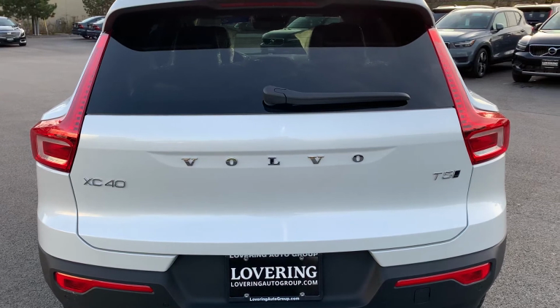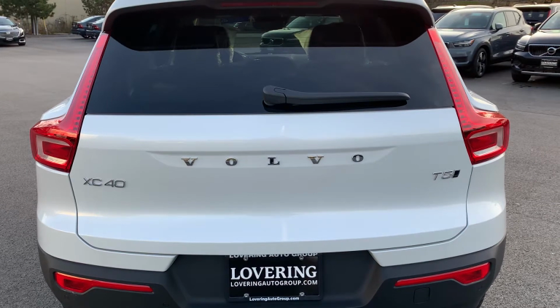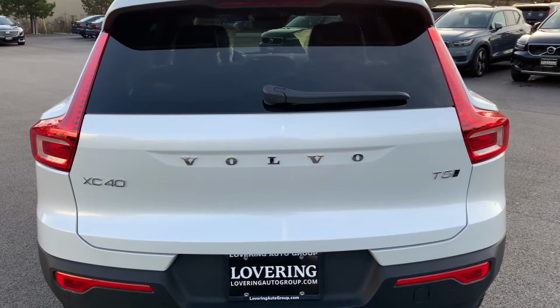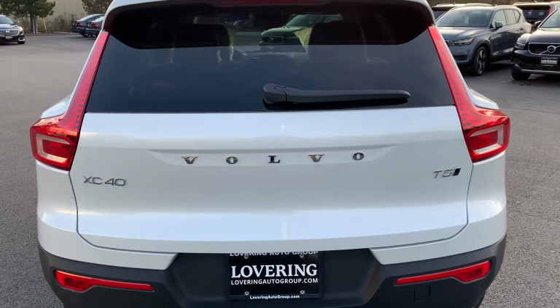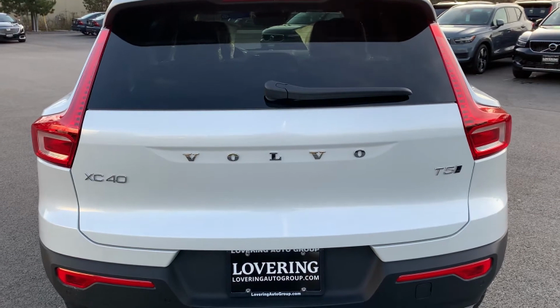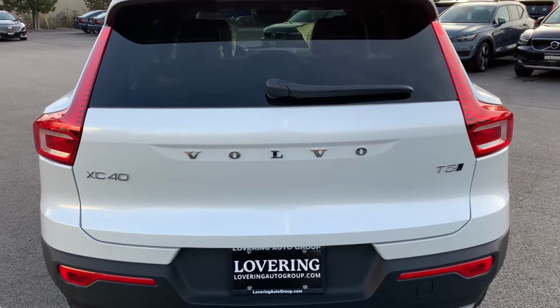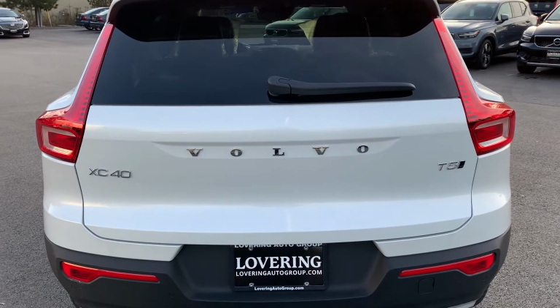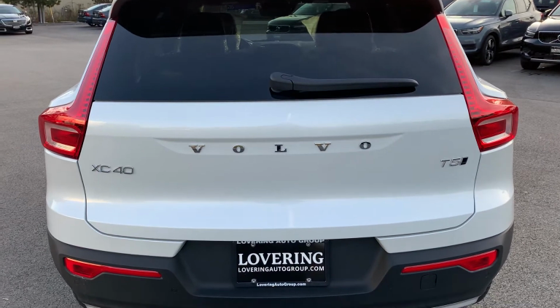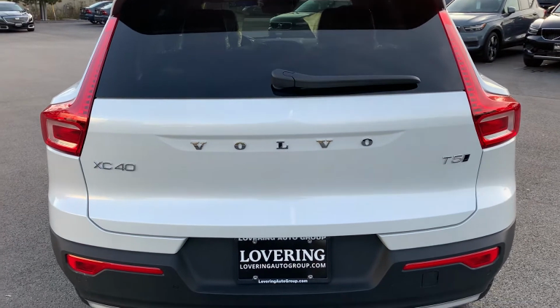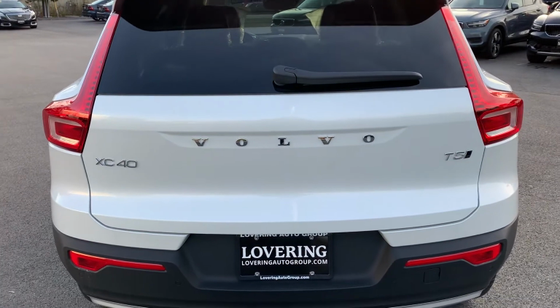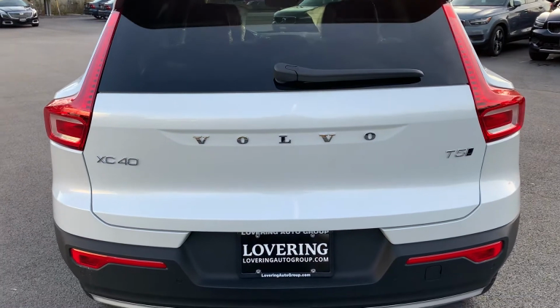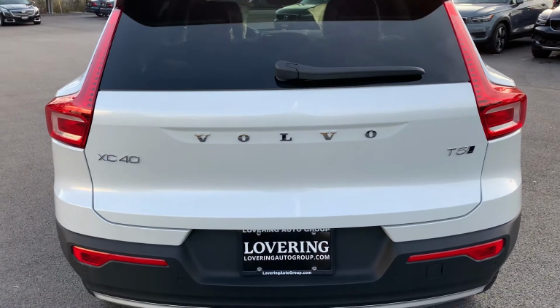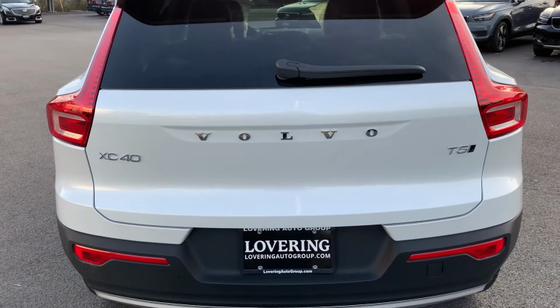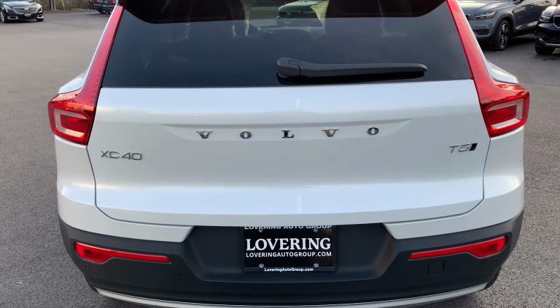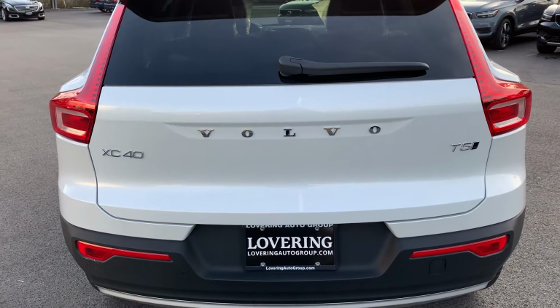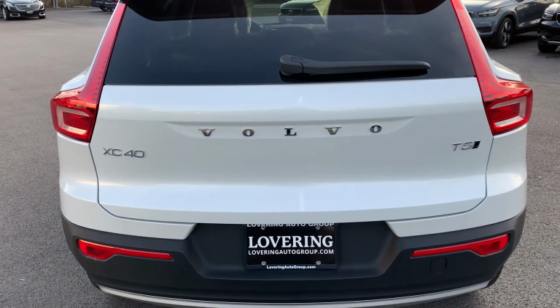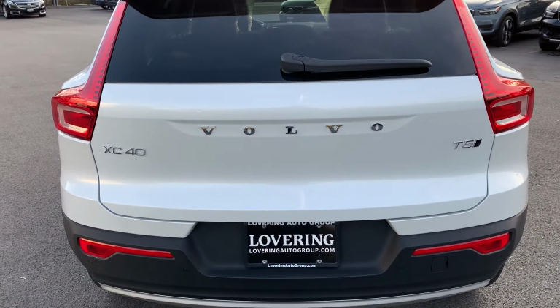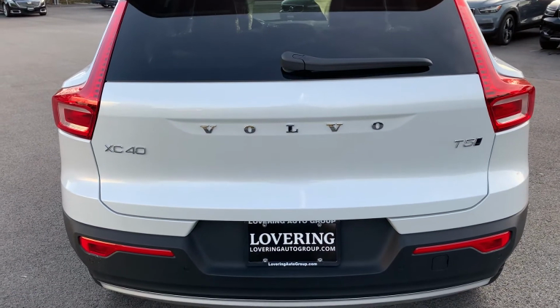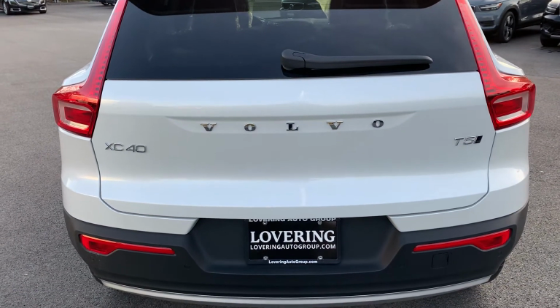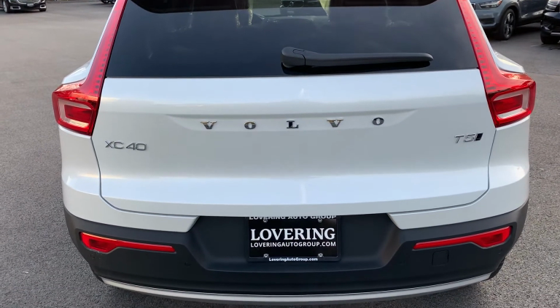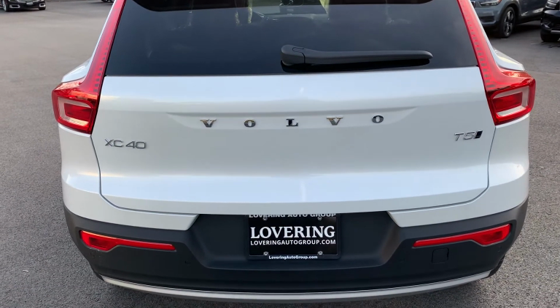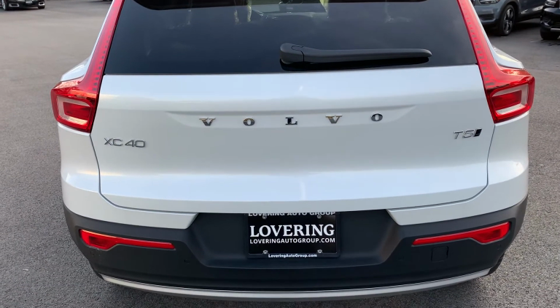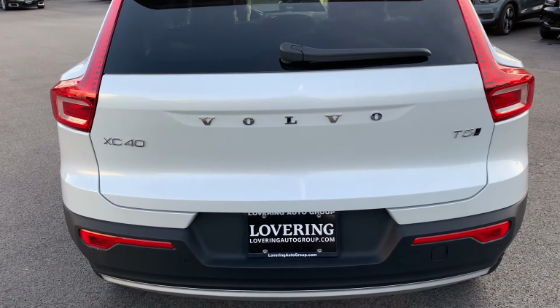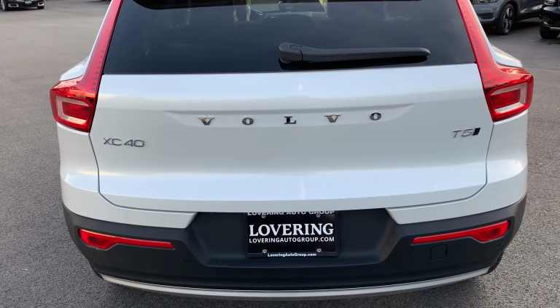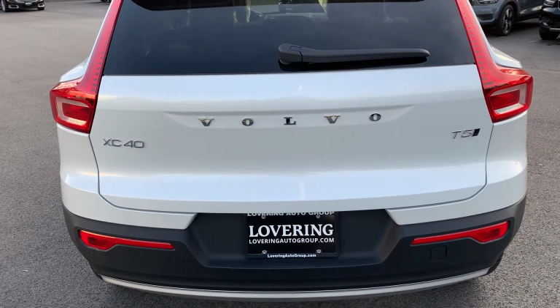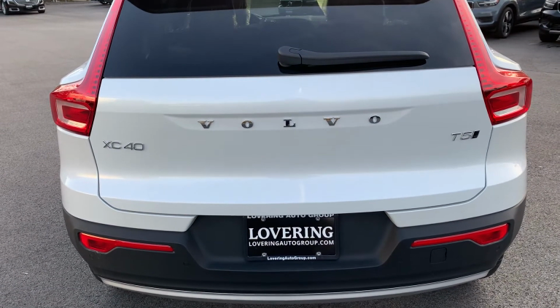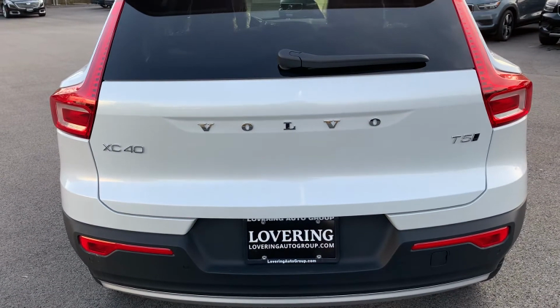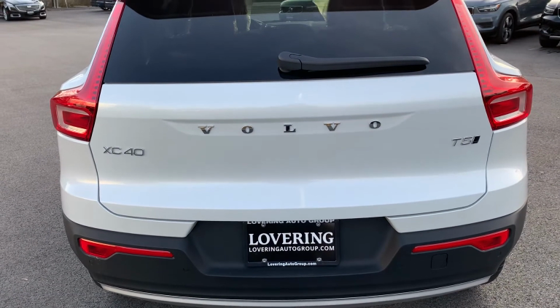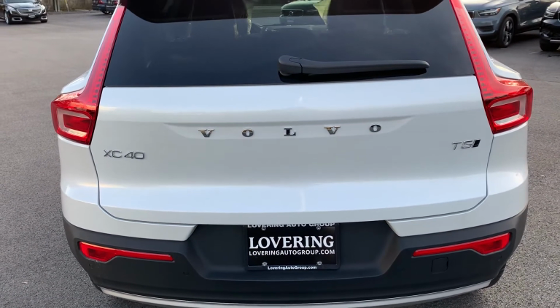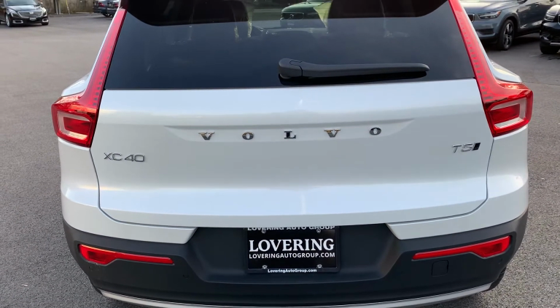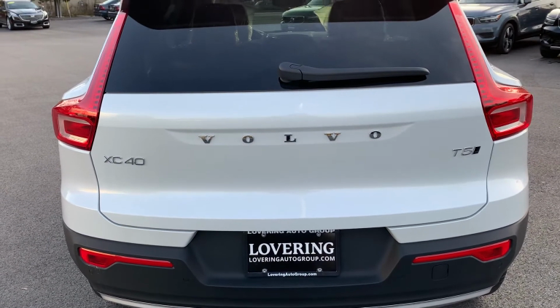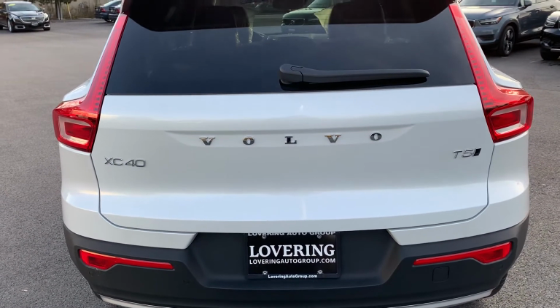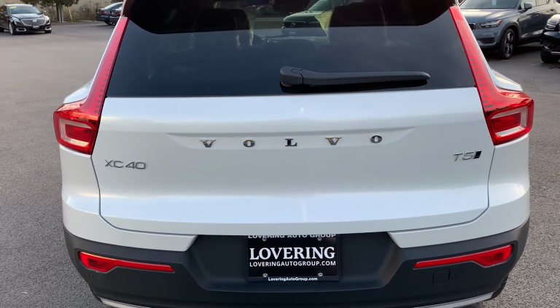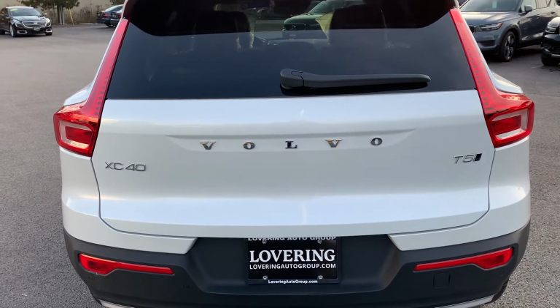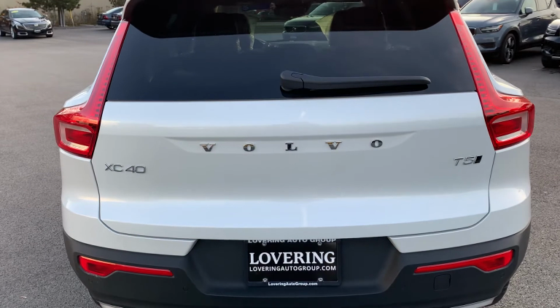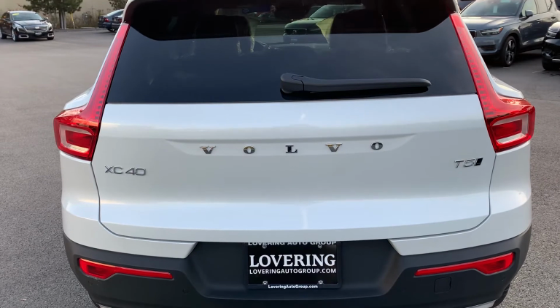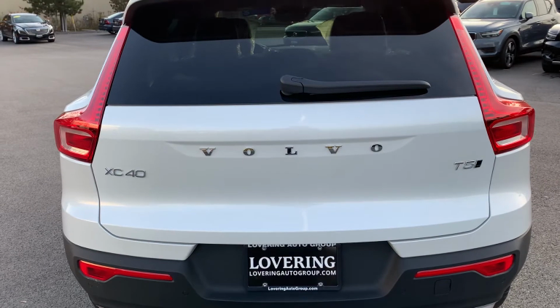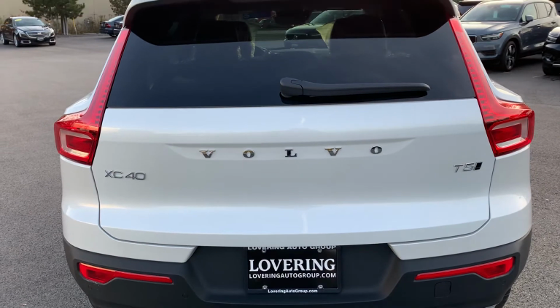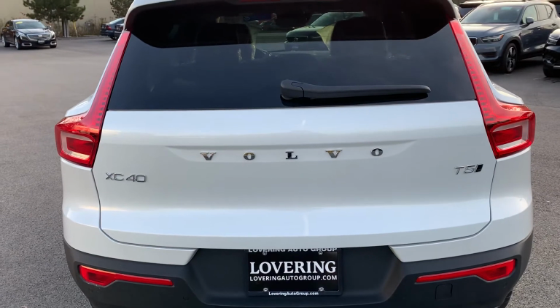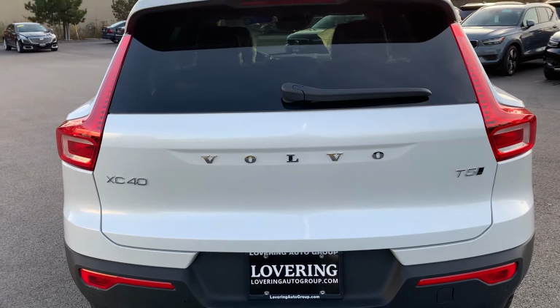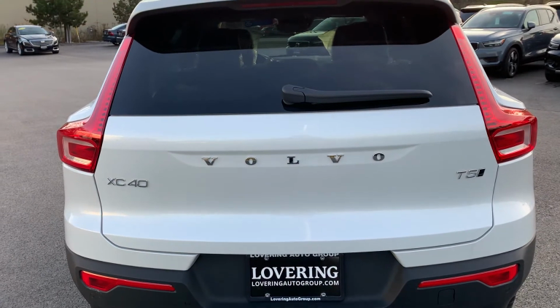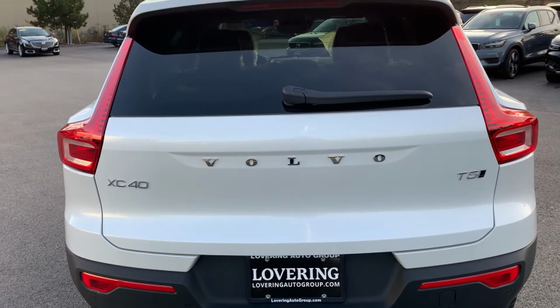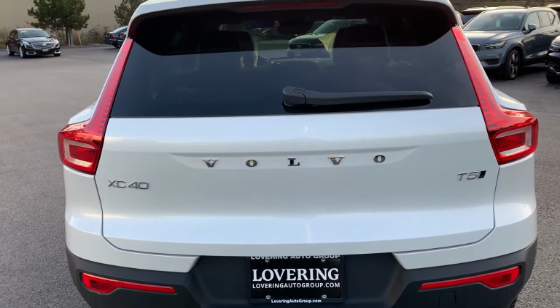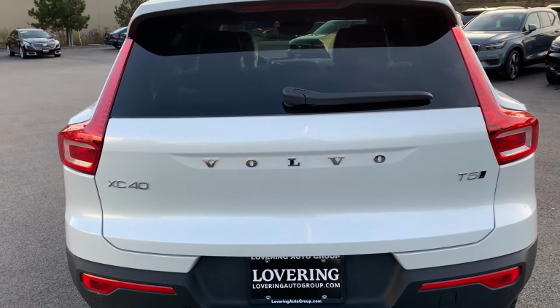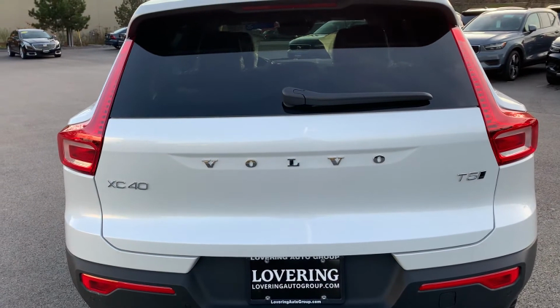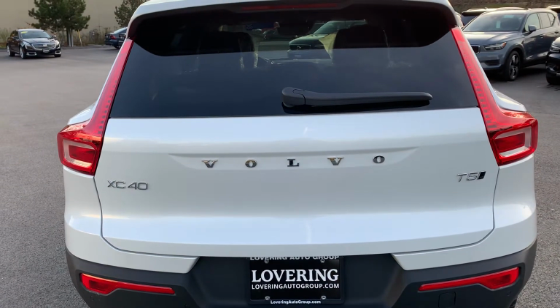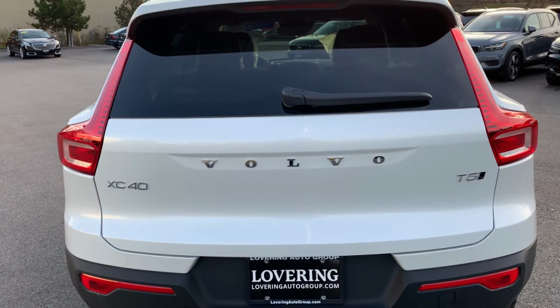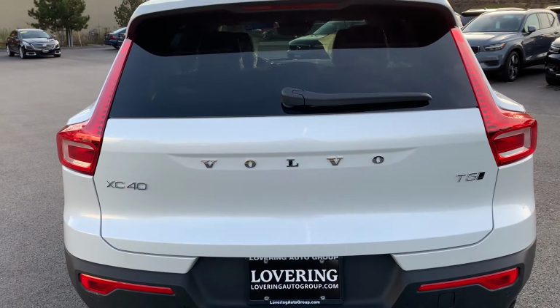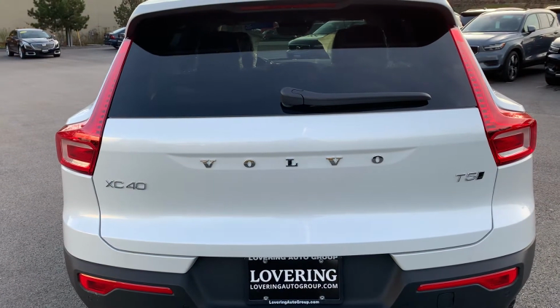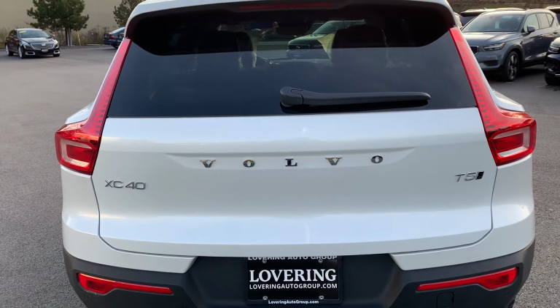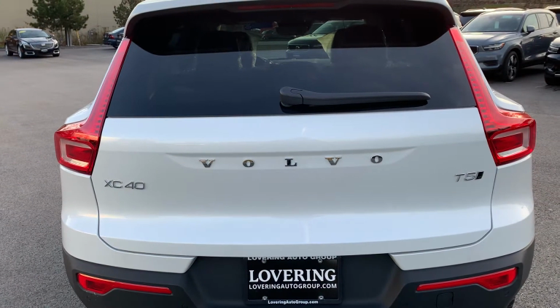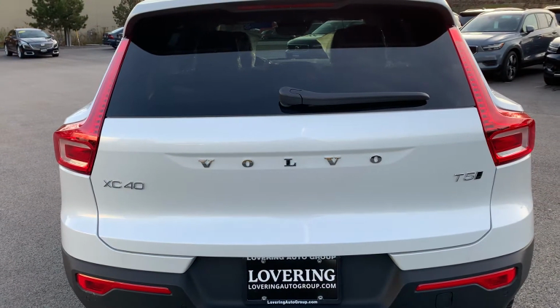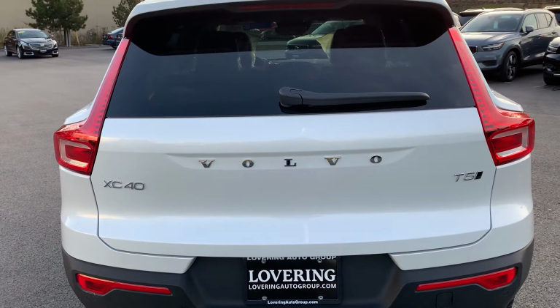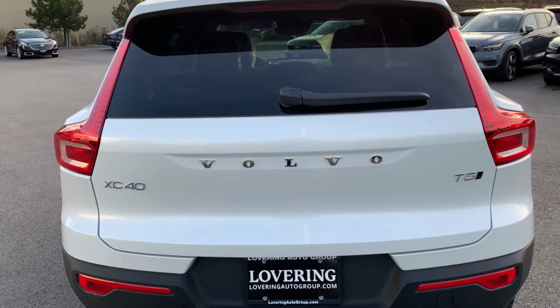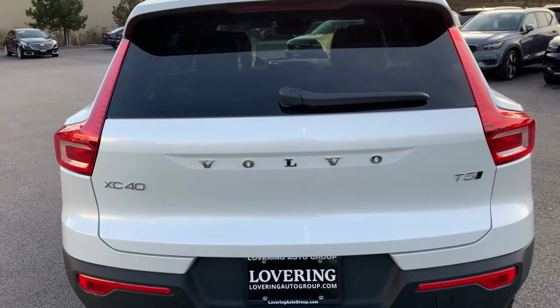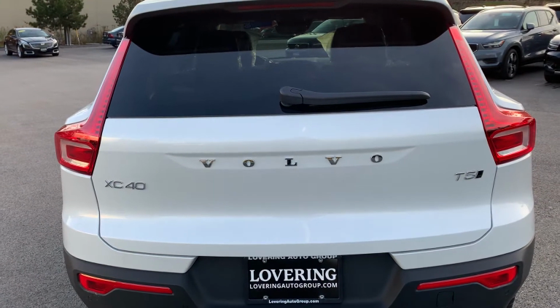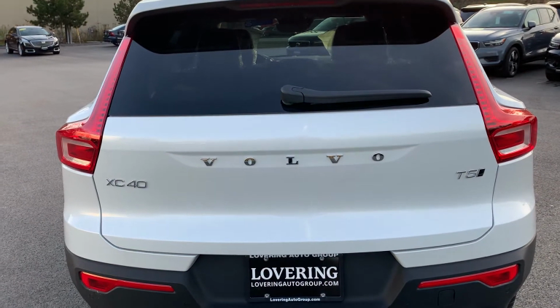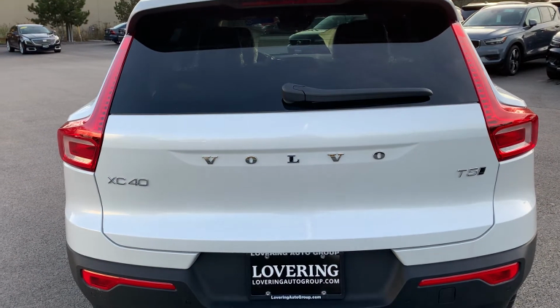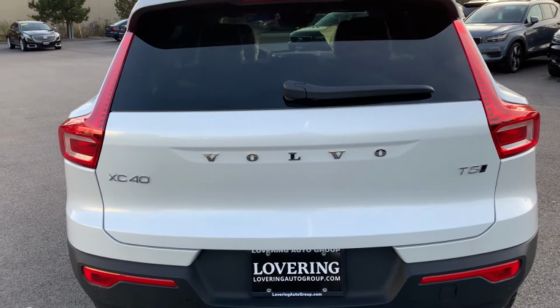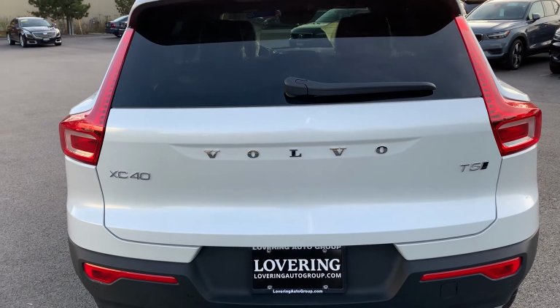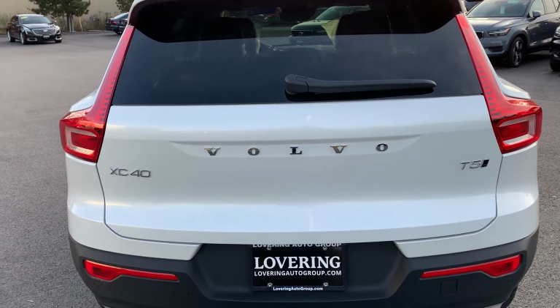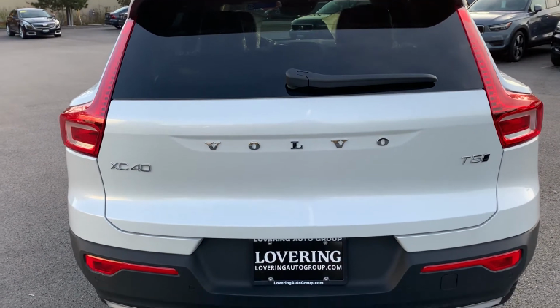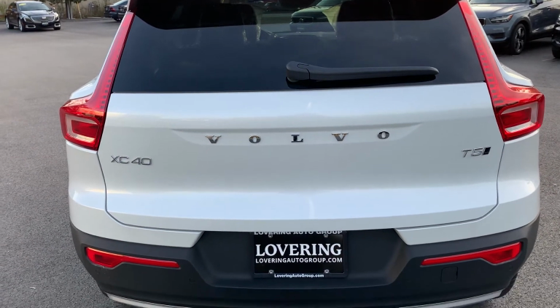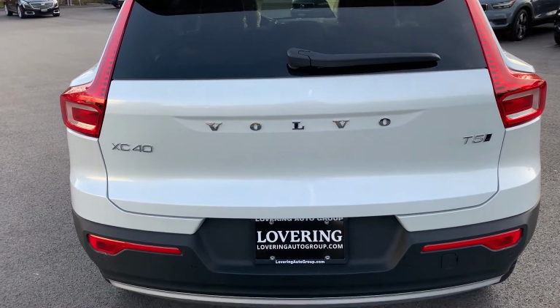Hey folks, this is Jacob from Lovering Volvo. I just wanted to show you some quick and convenient features about our automatic tailgates on all of our SUVs.